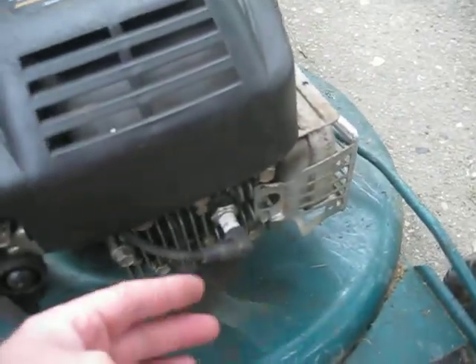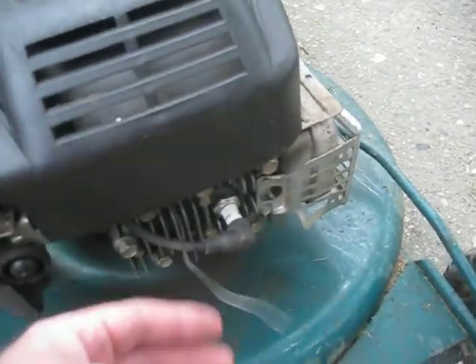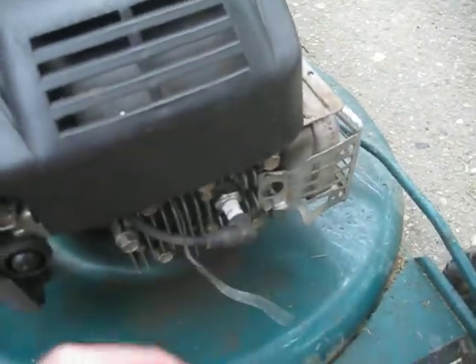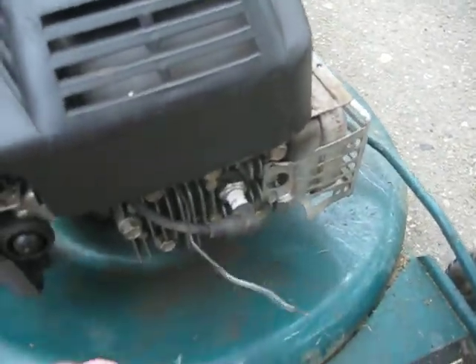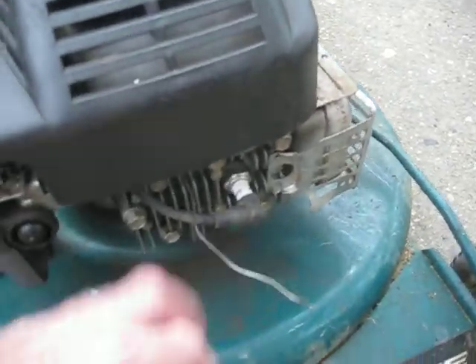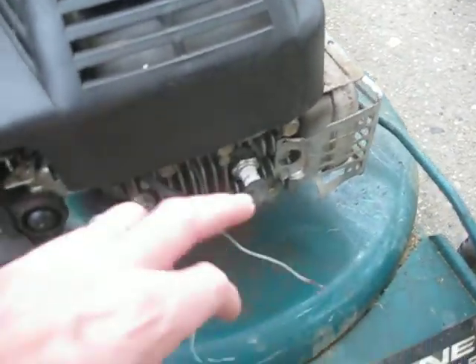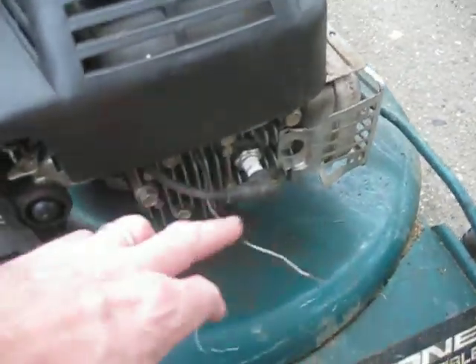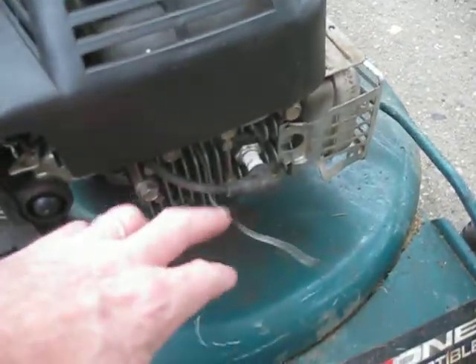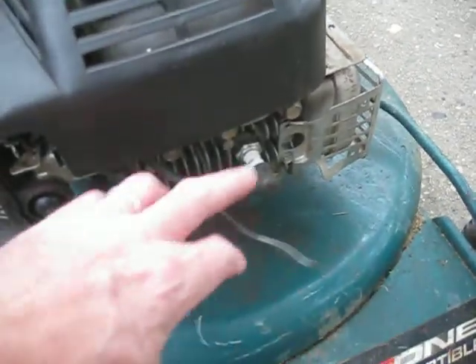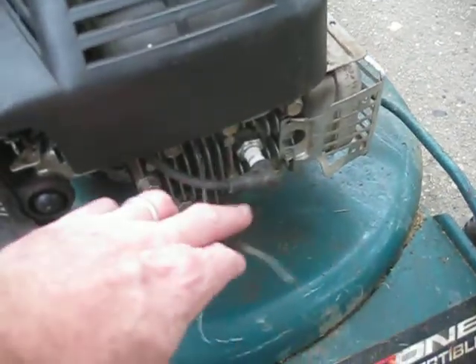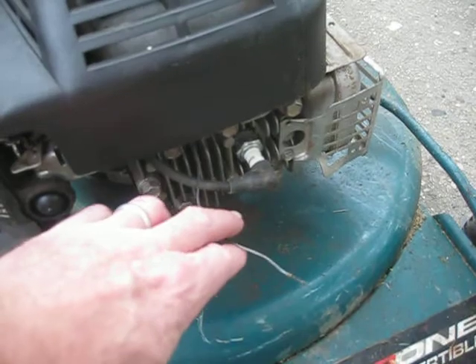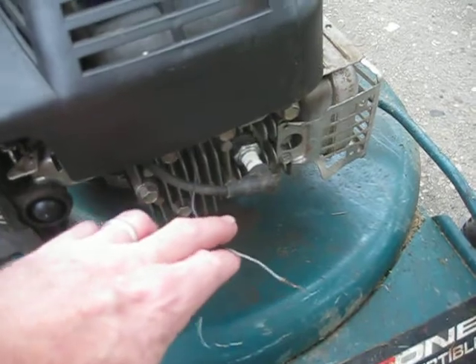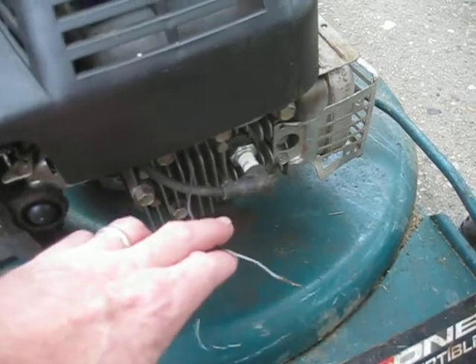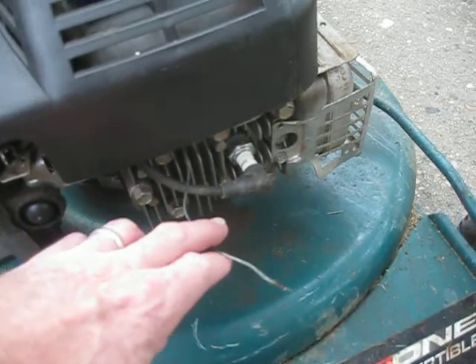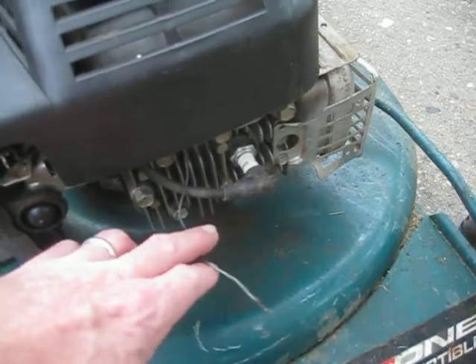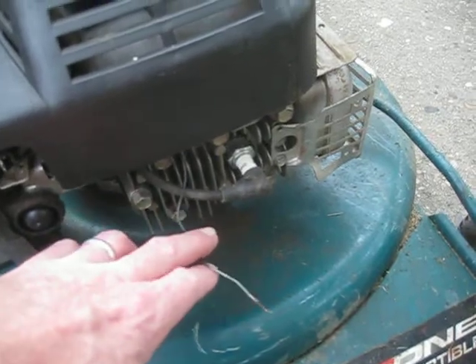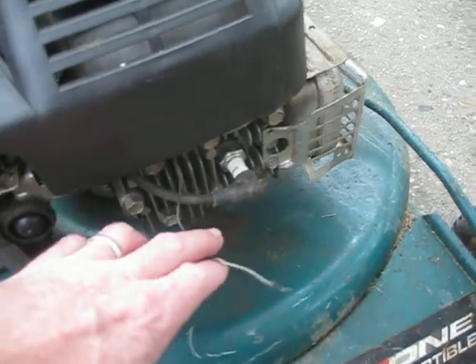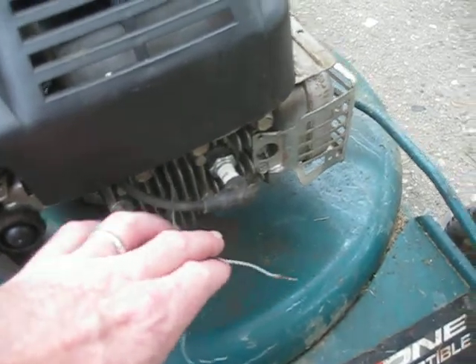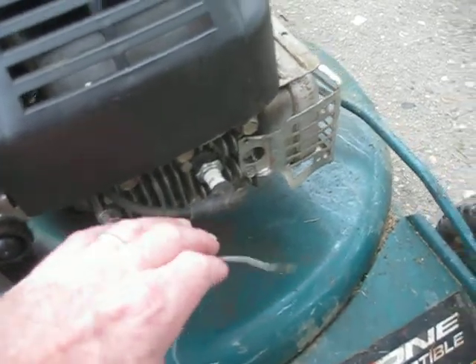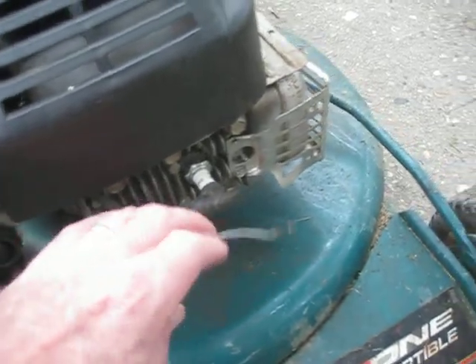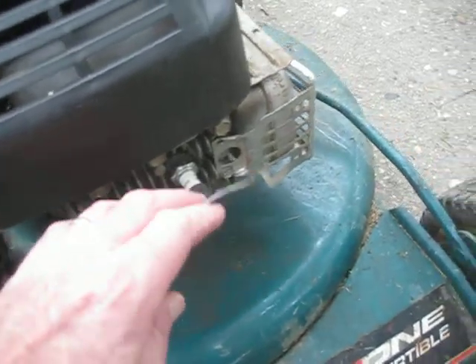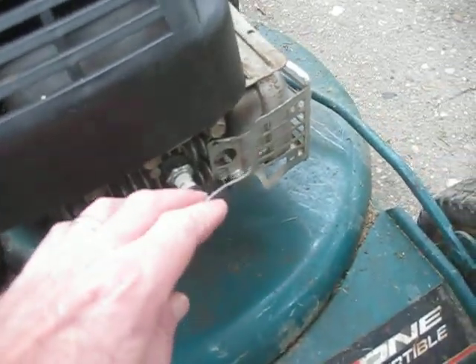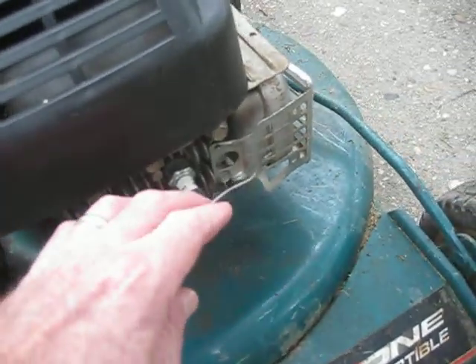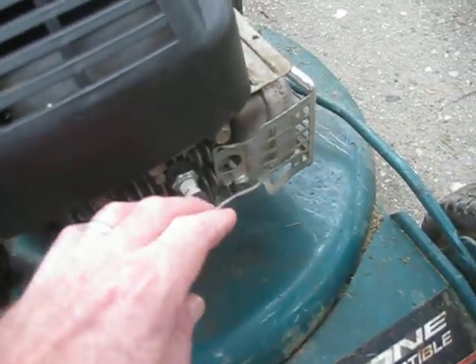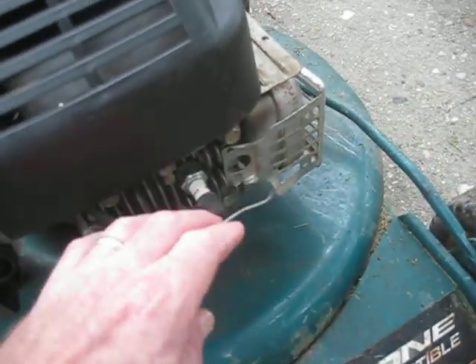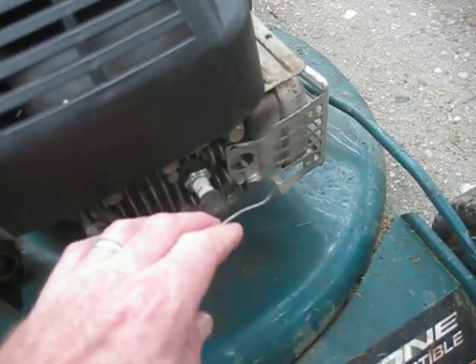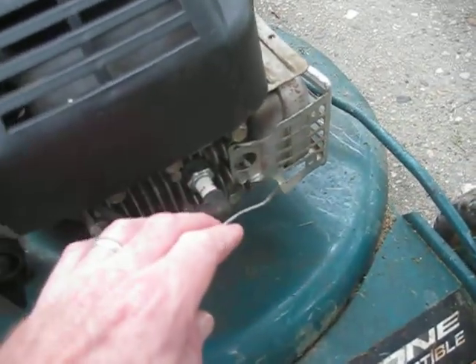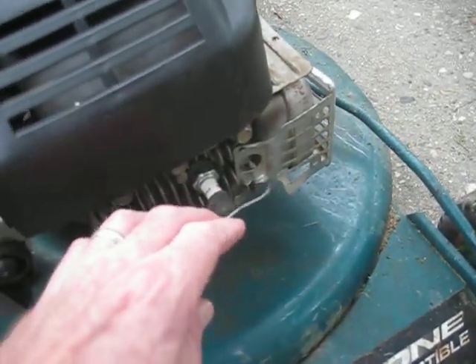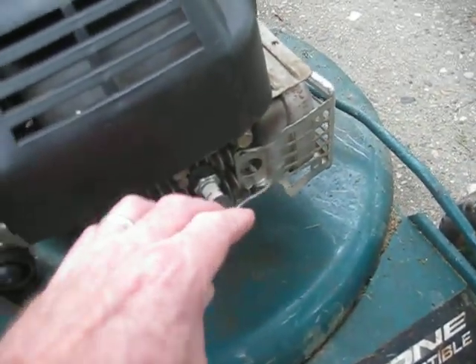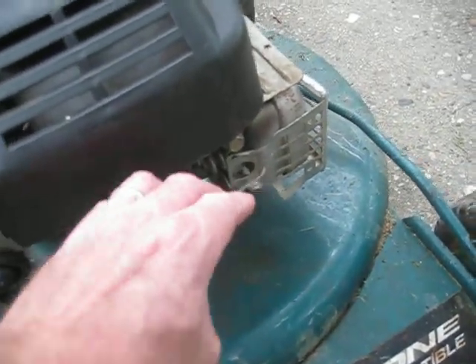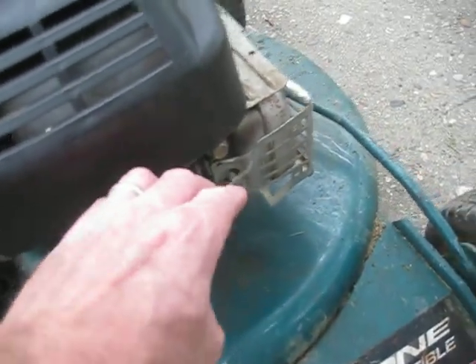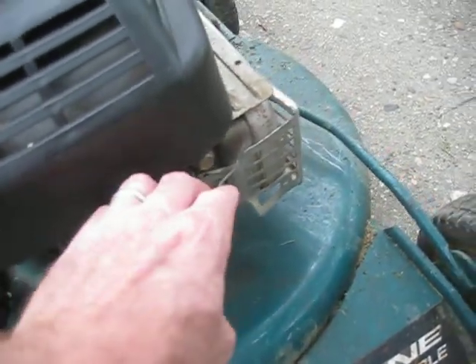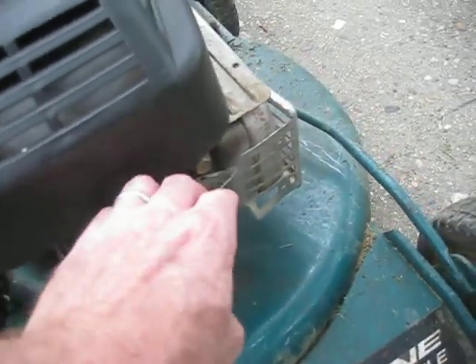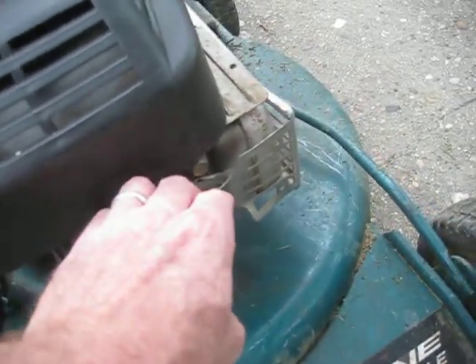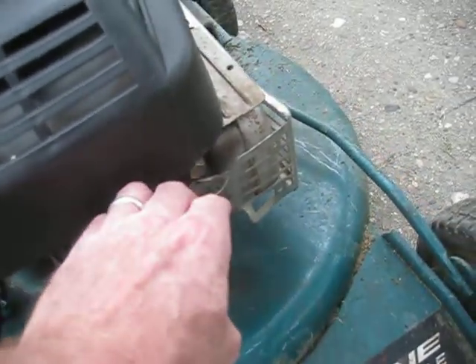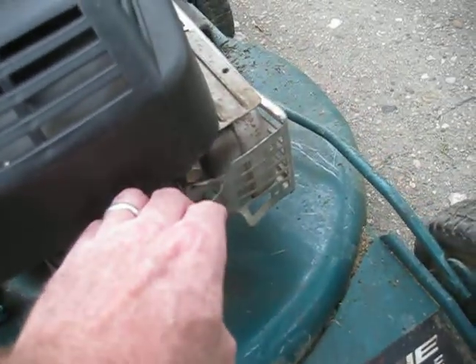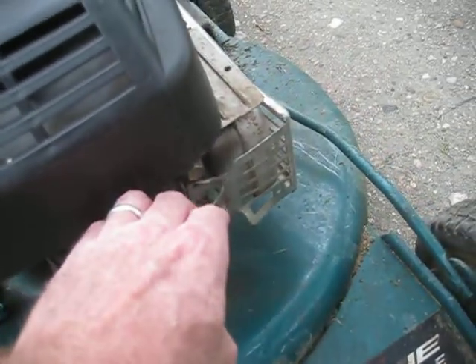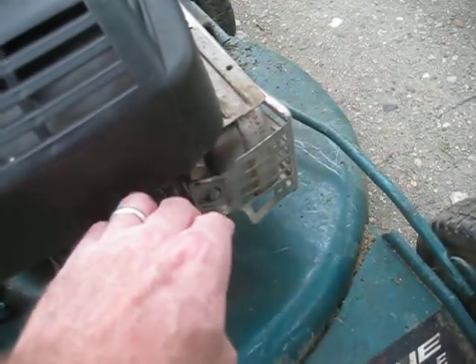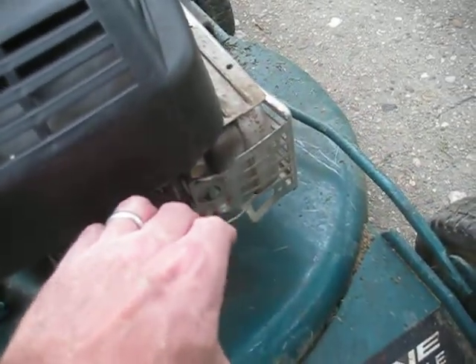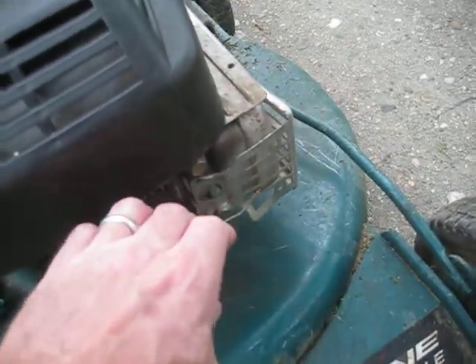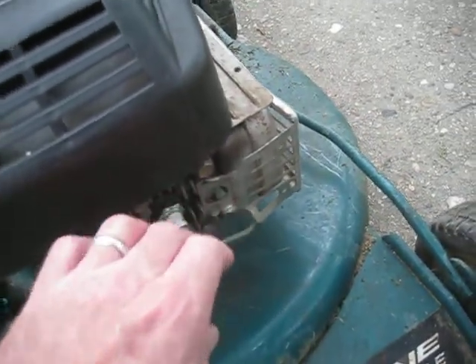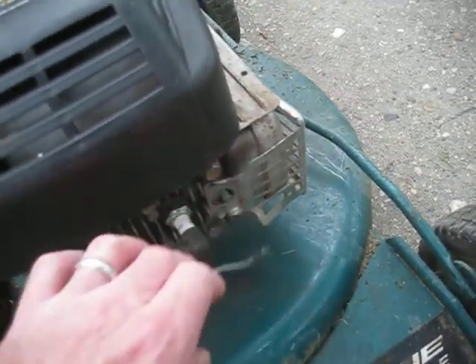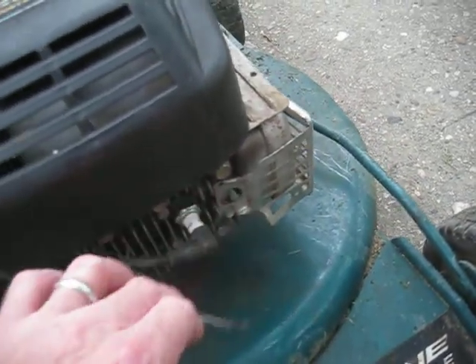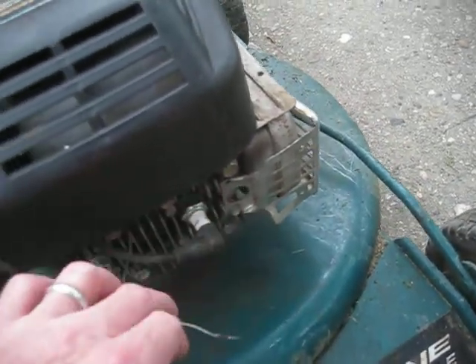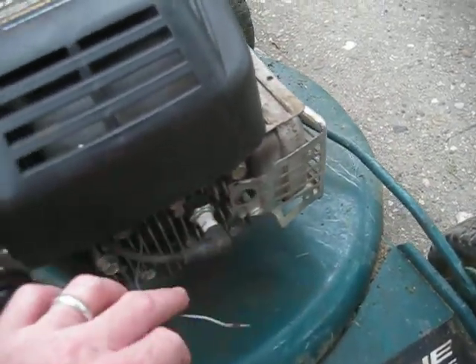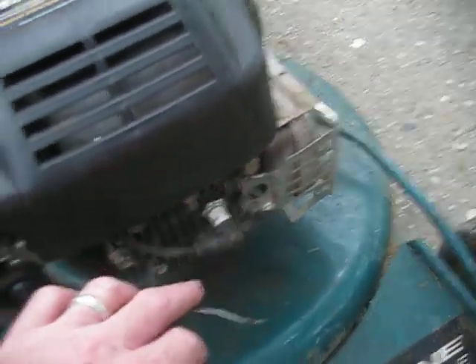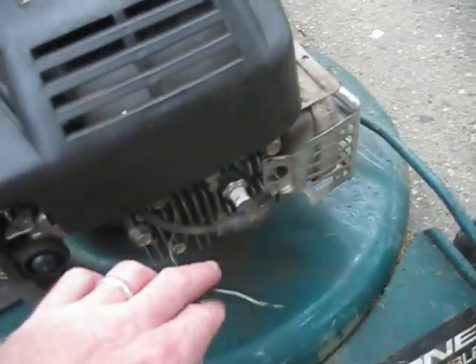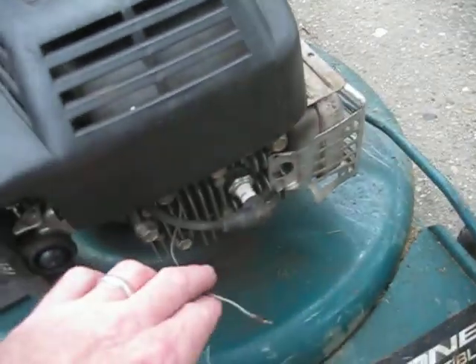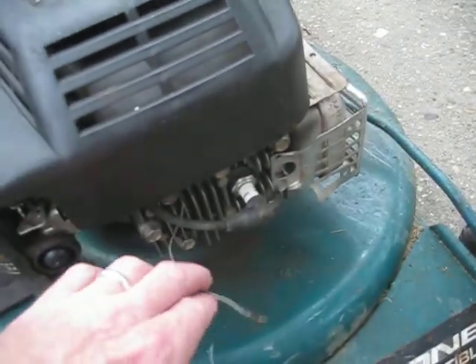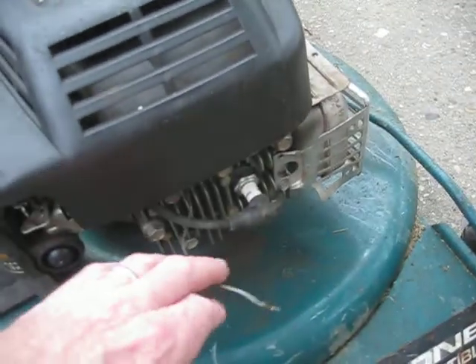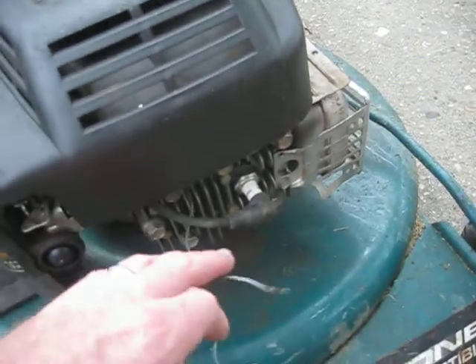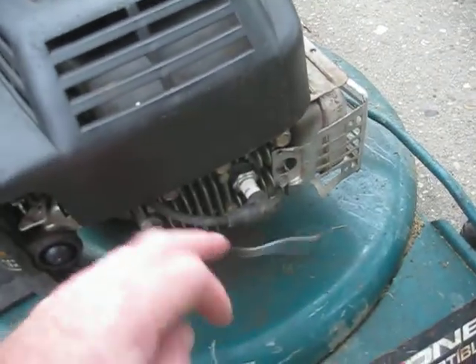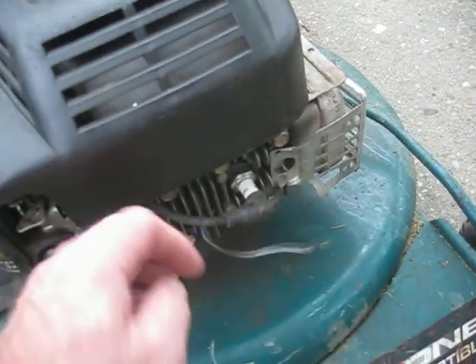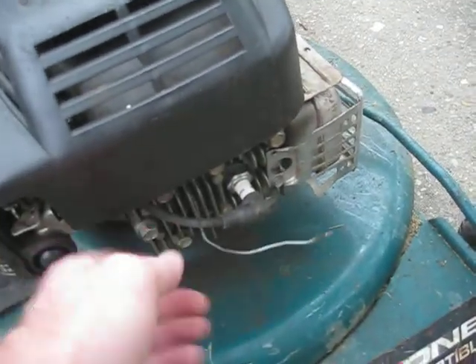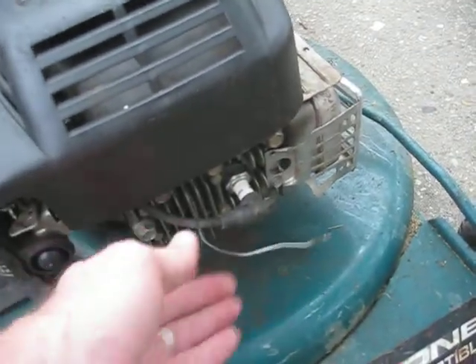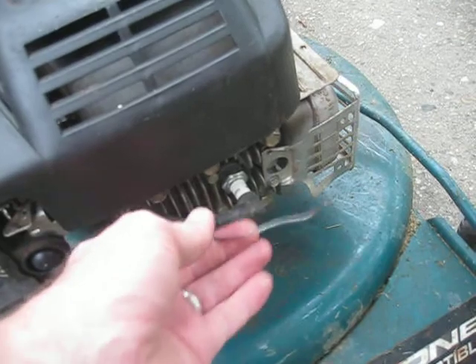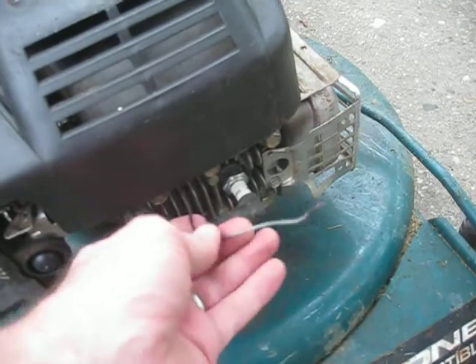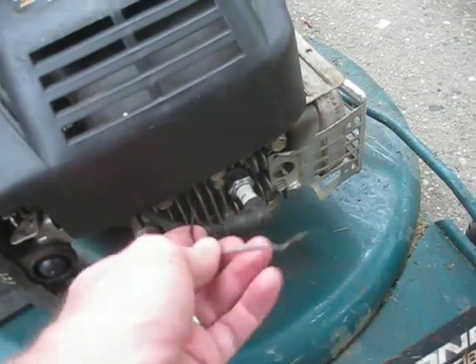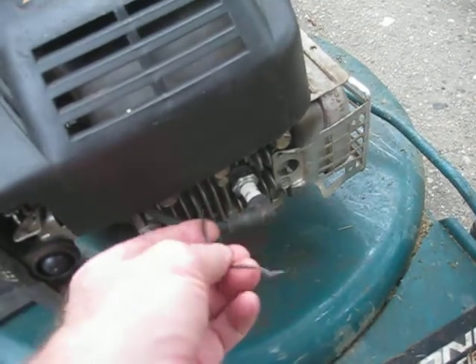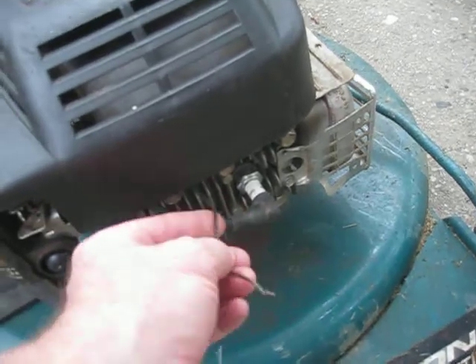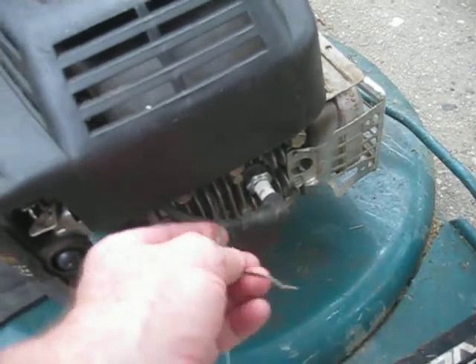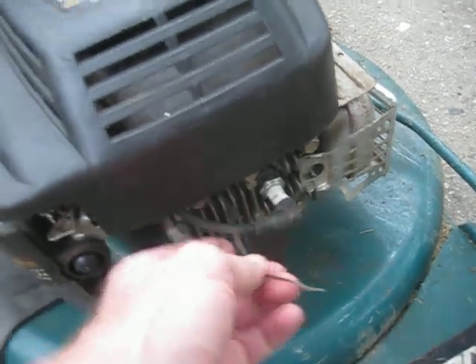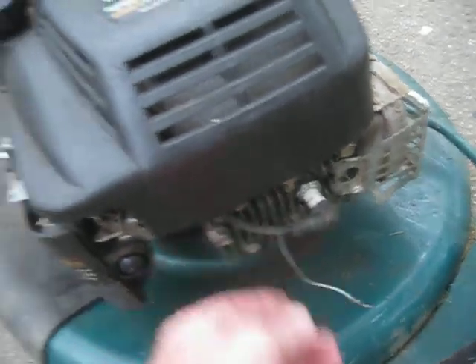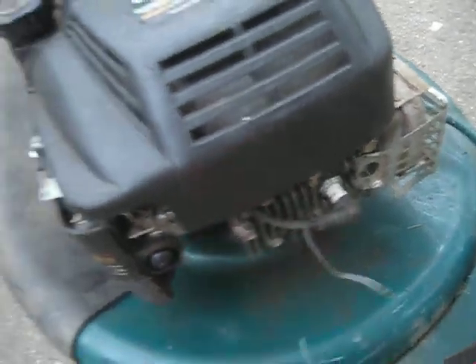The way to turn off the mower is to take this wire and just touch it to metal and it will turn off. I'll demonstrate that in a second.